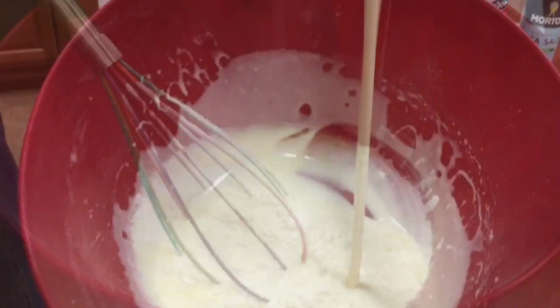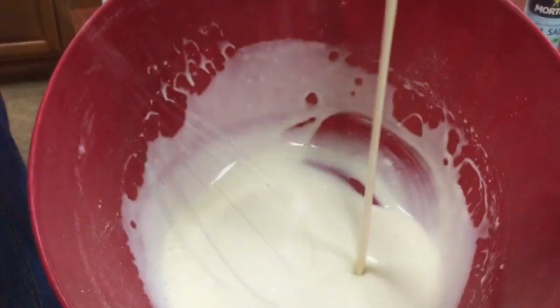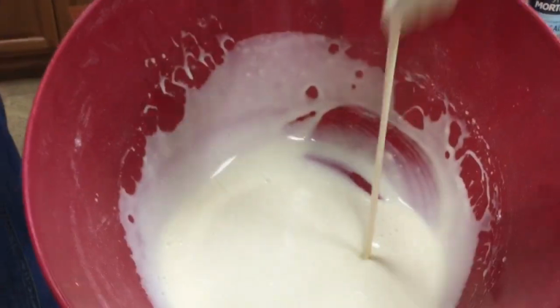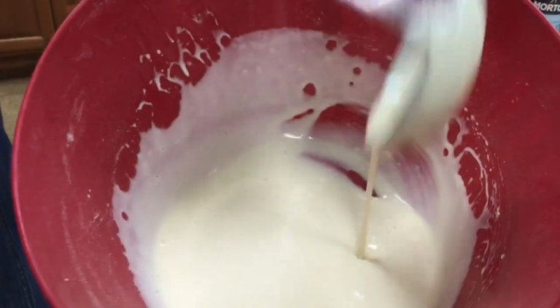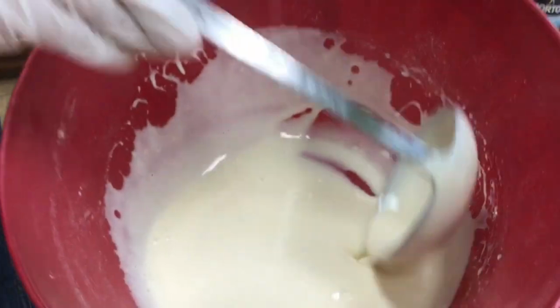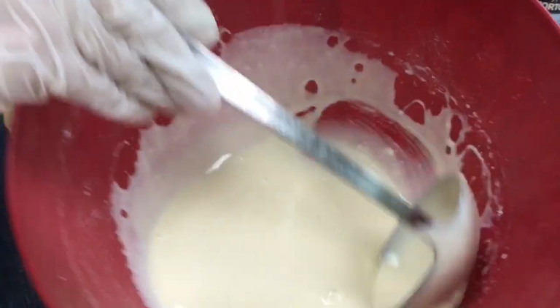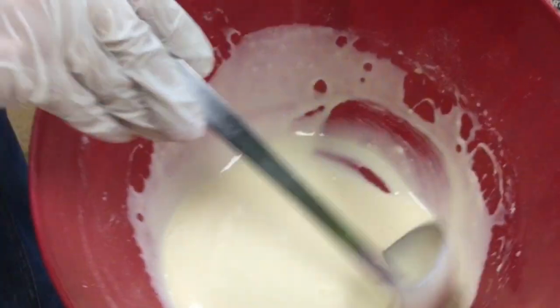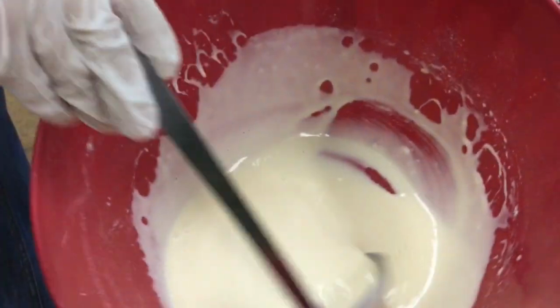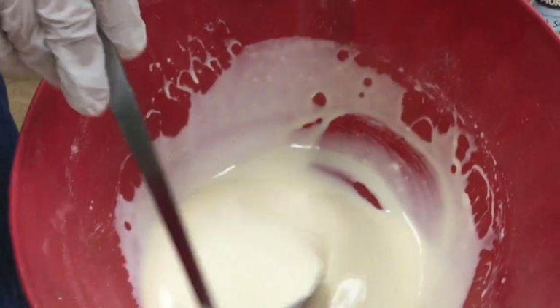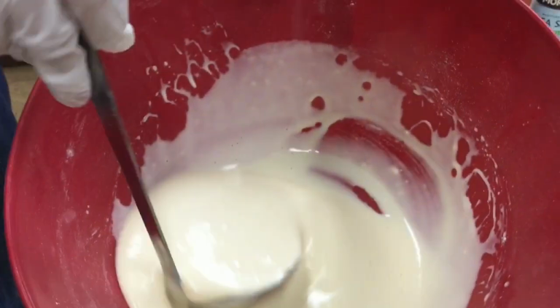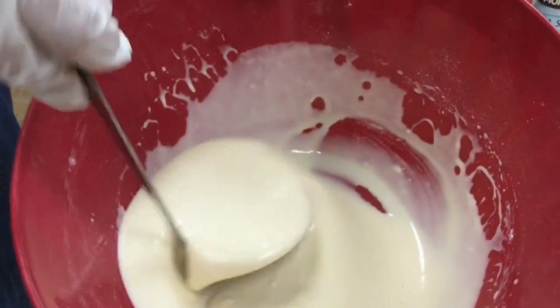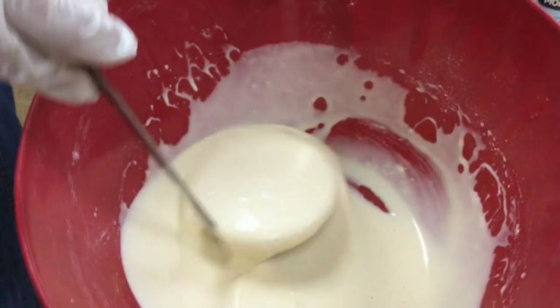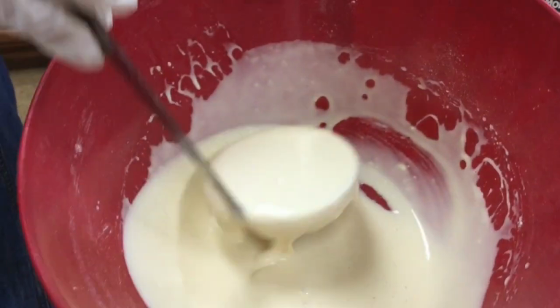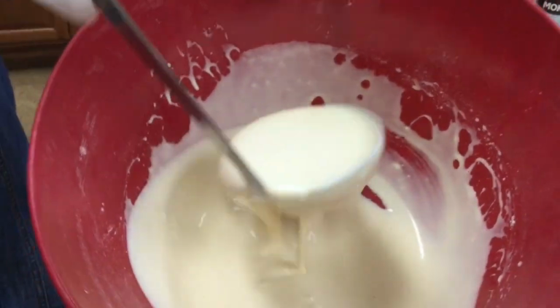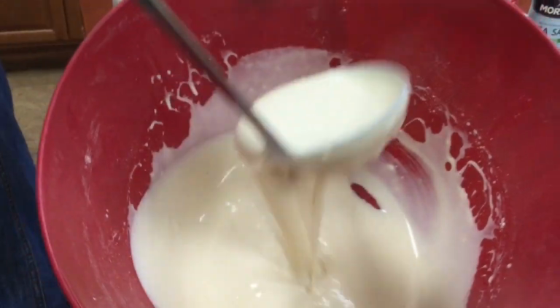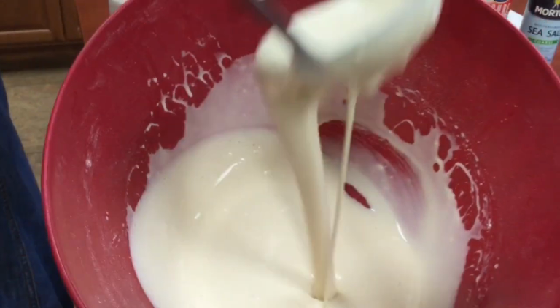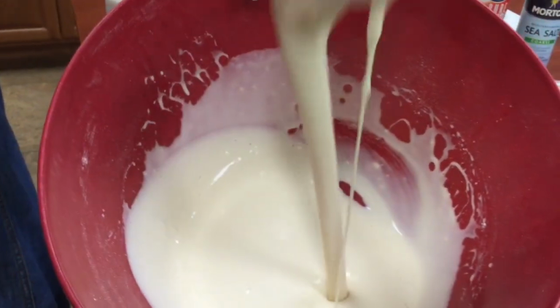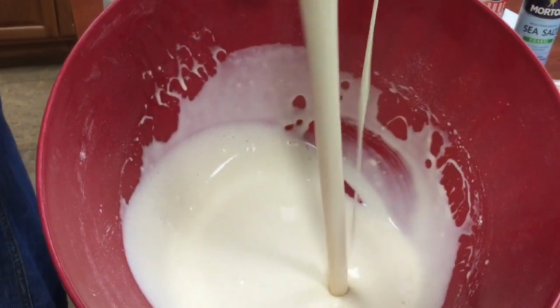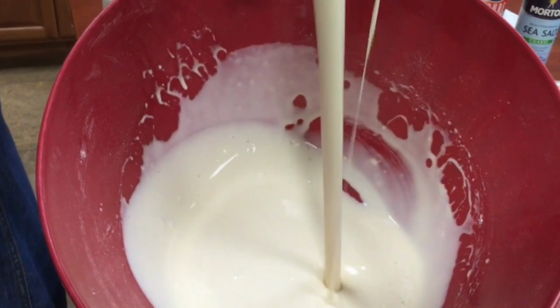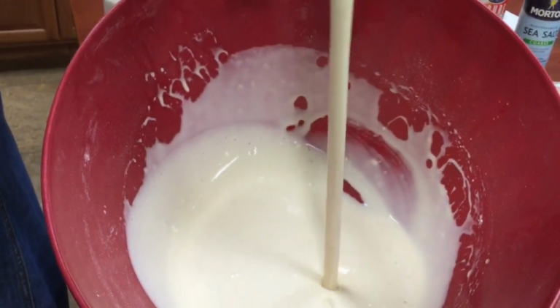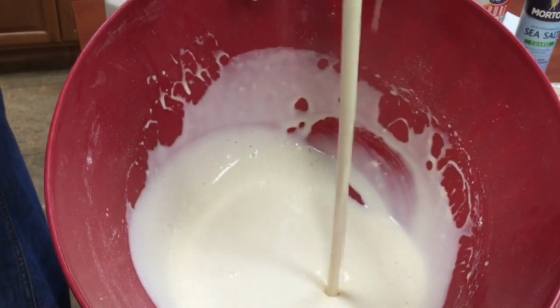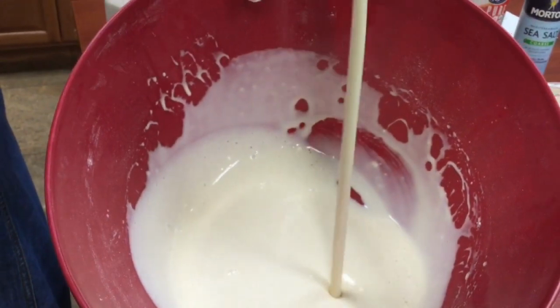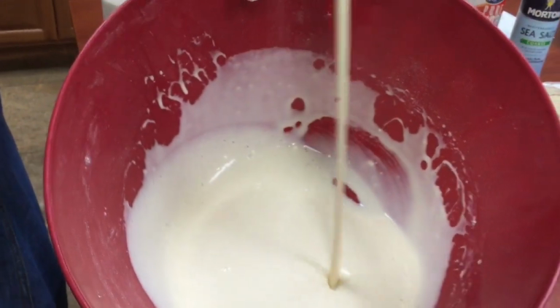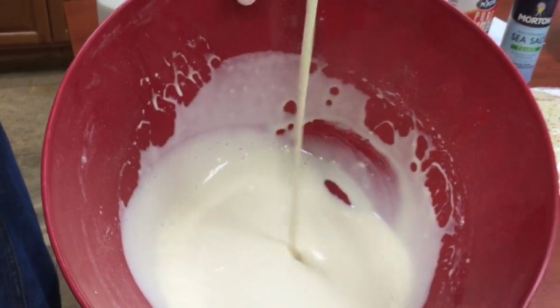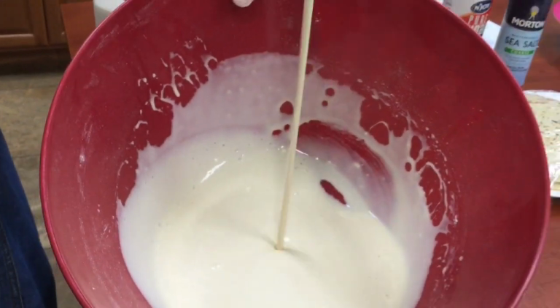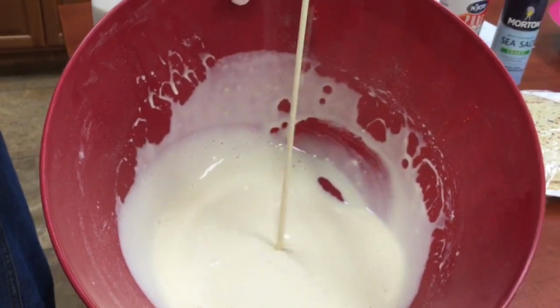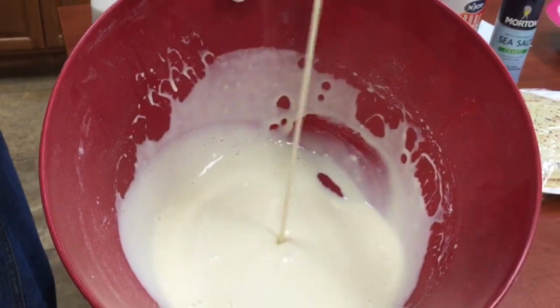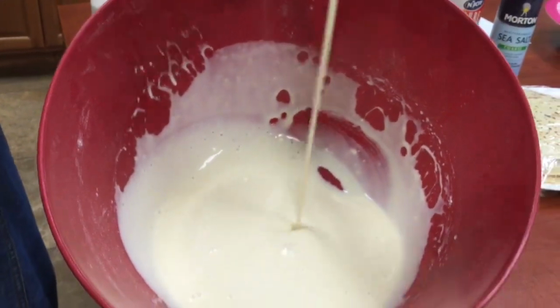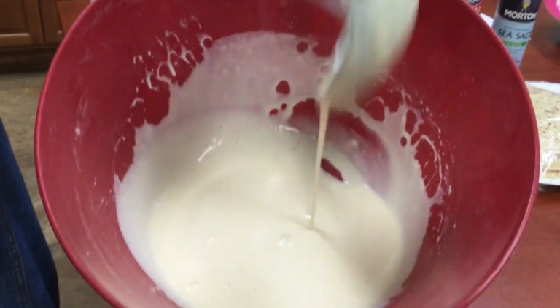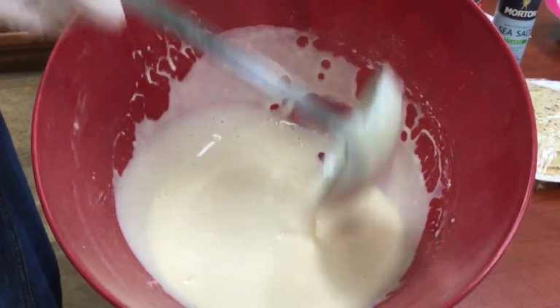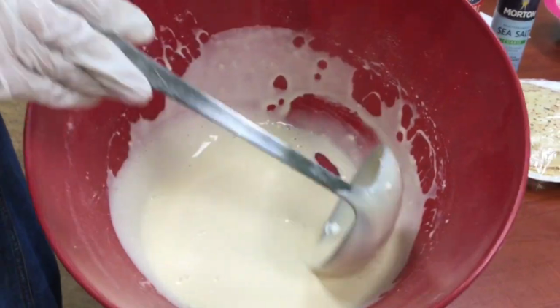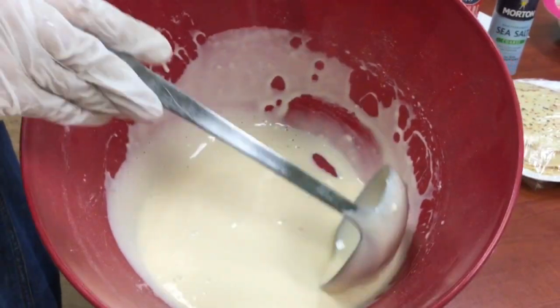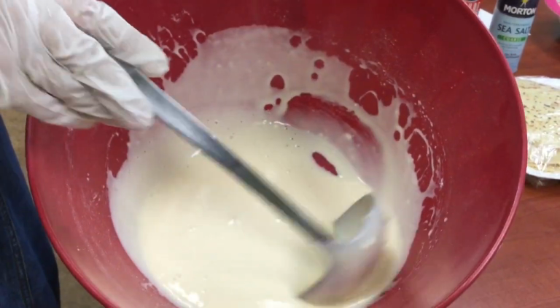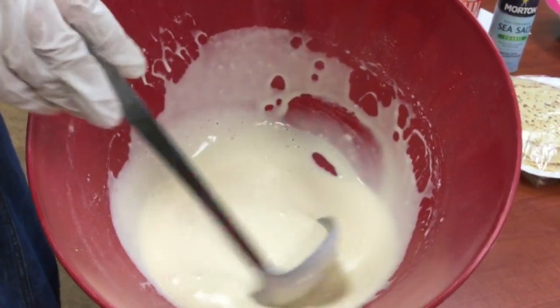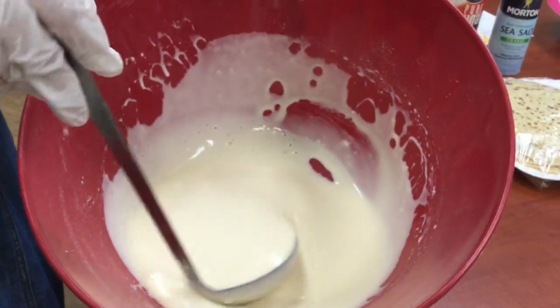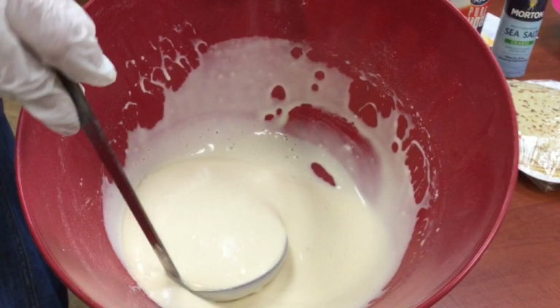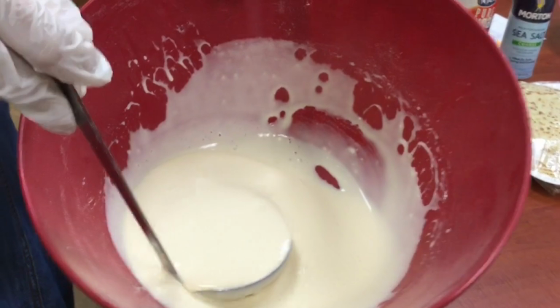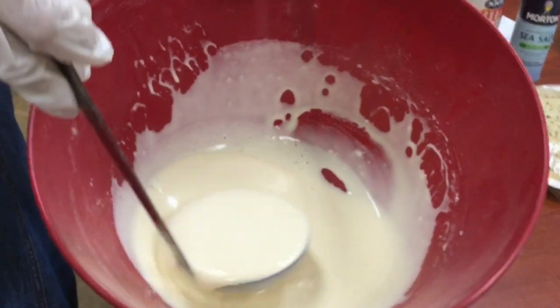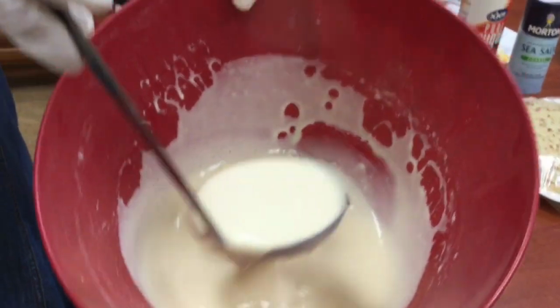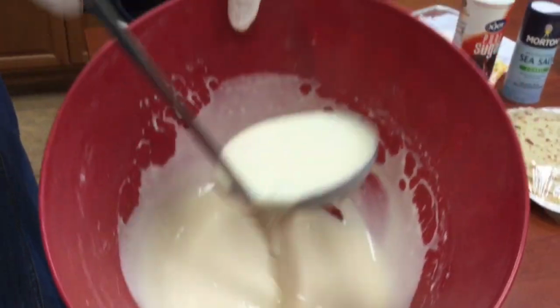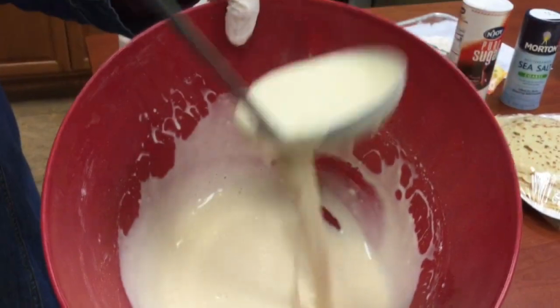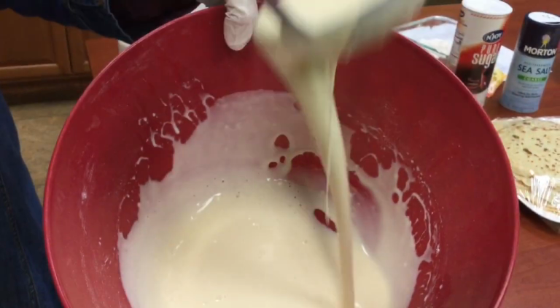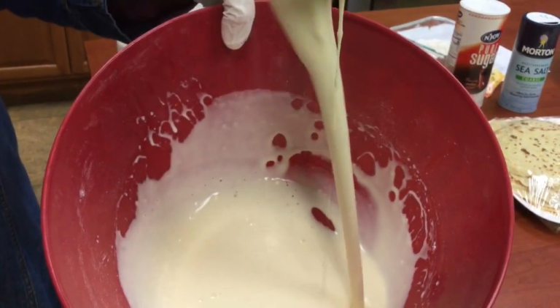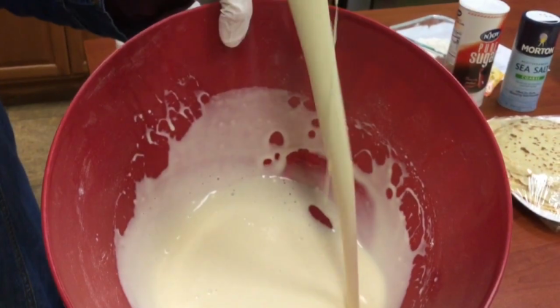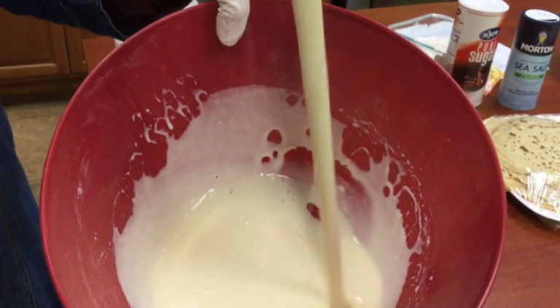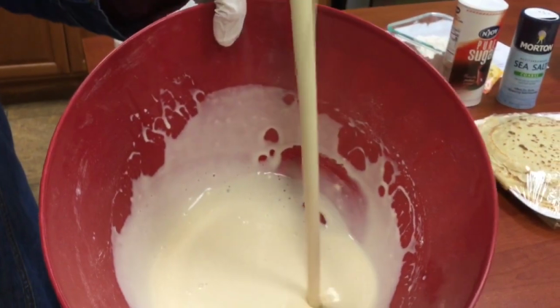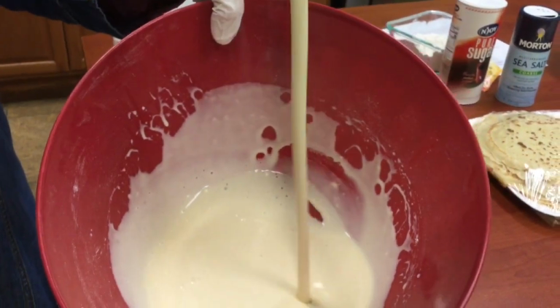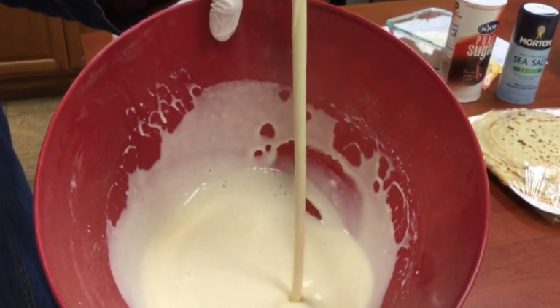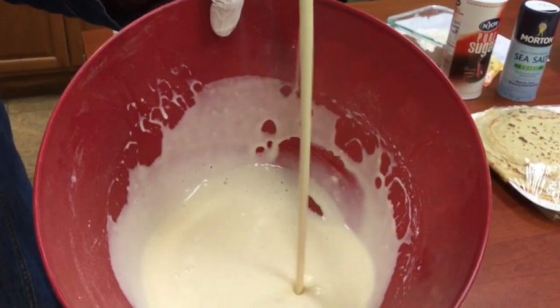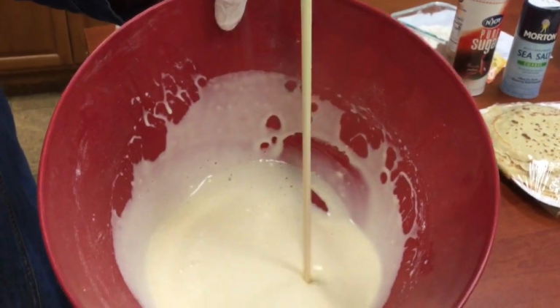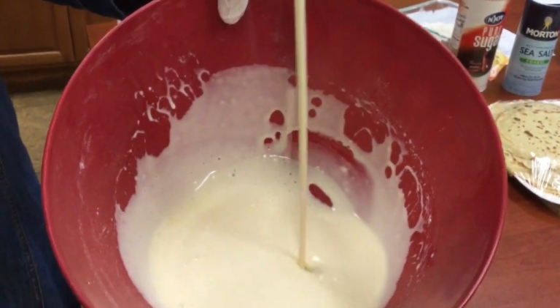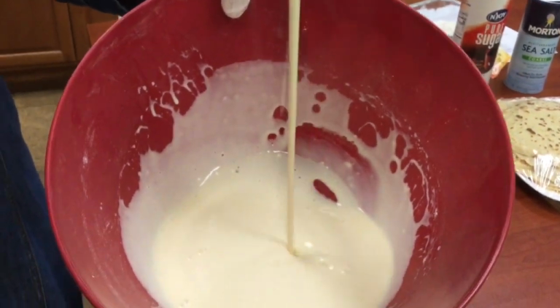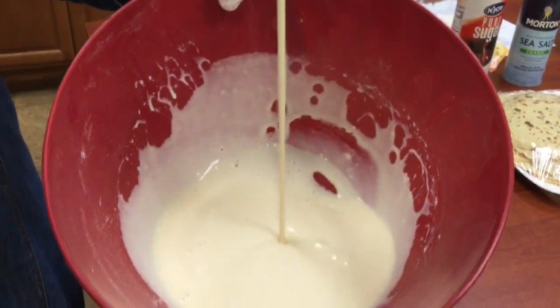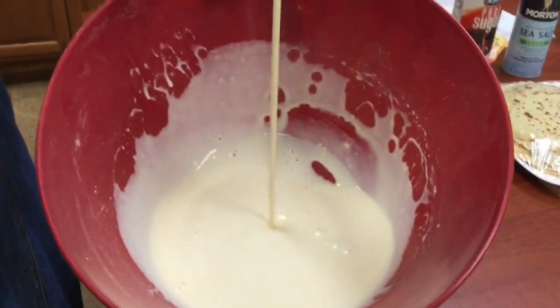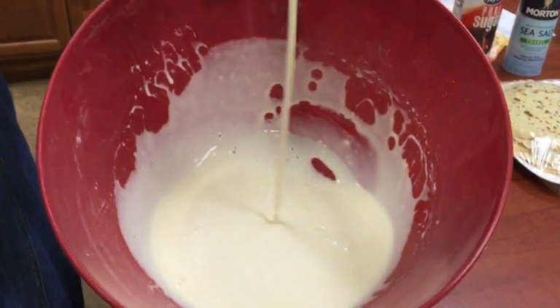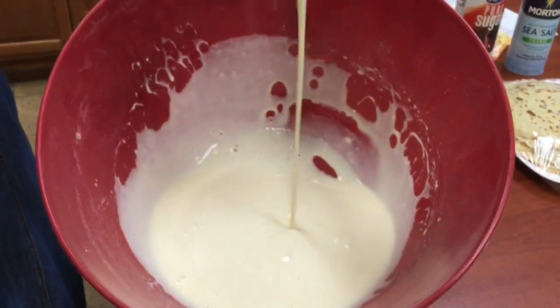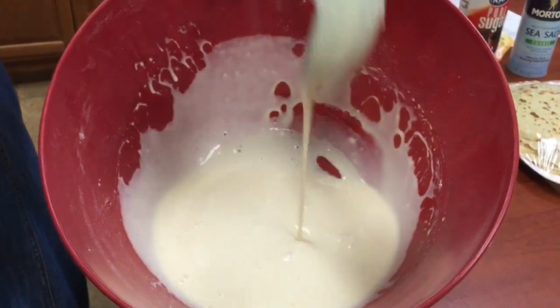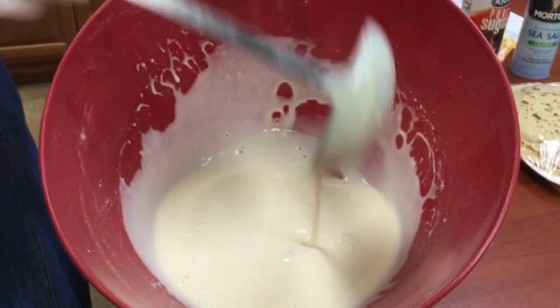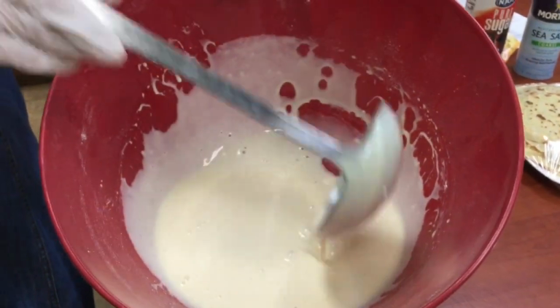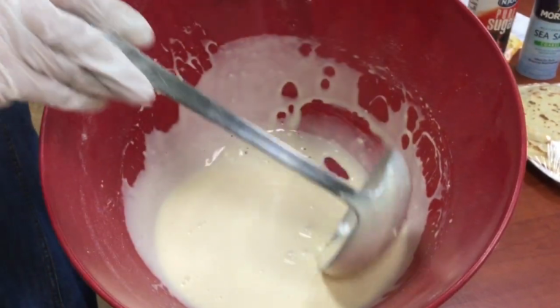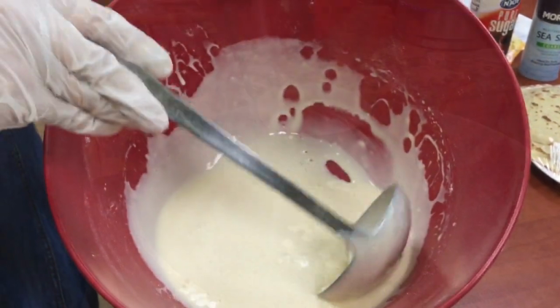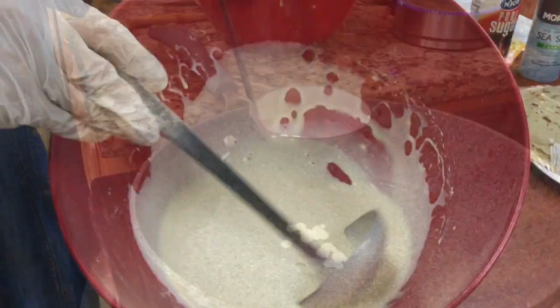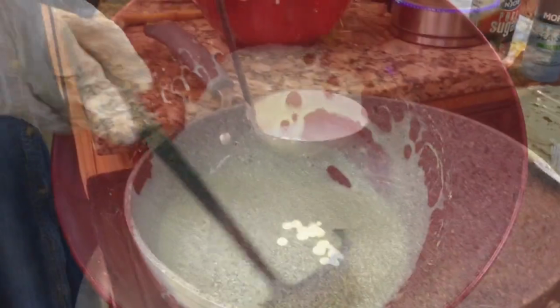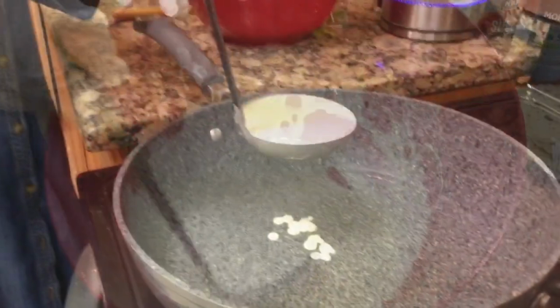Okay, this is how your batter should look. It's runny, but it's not too runny.